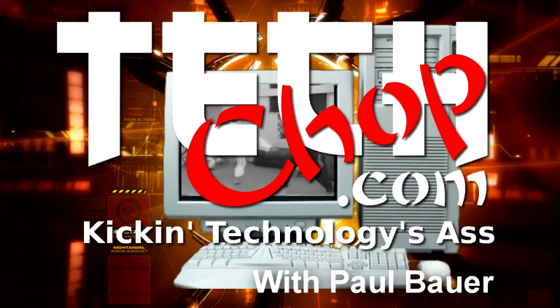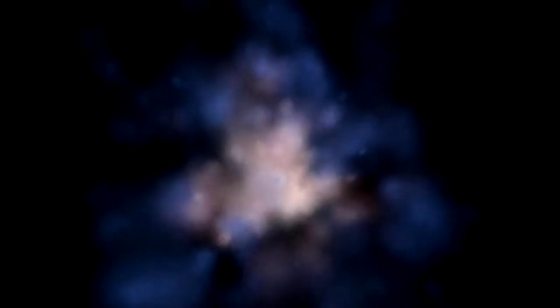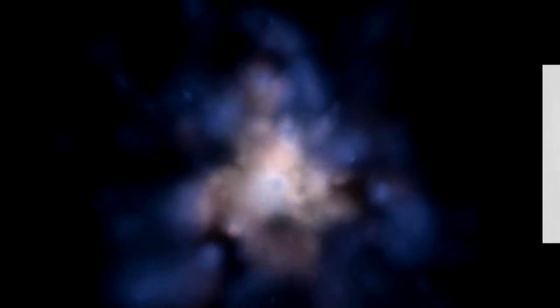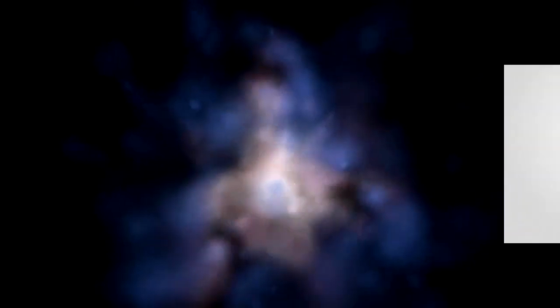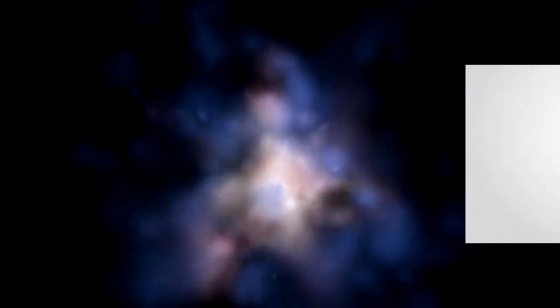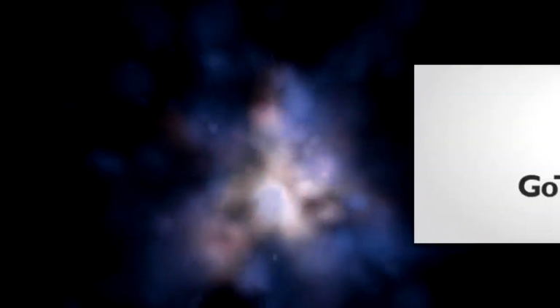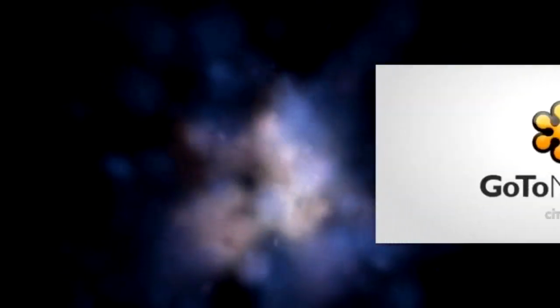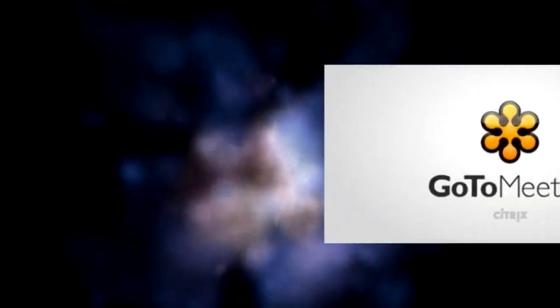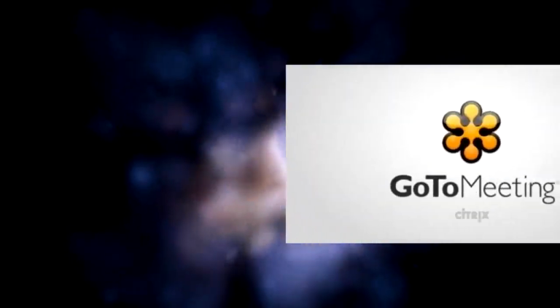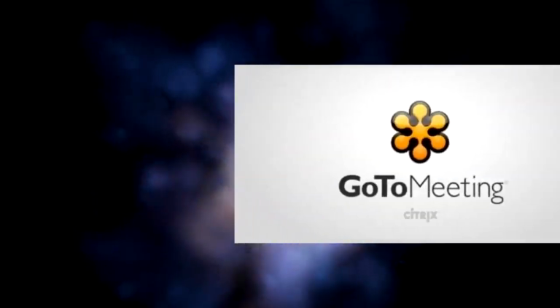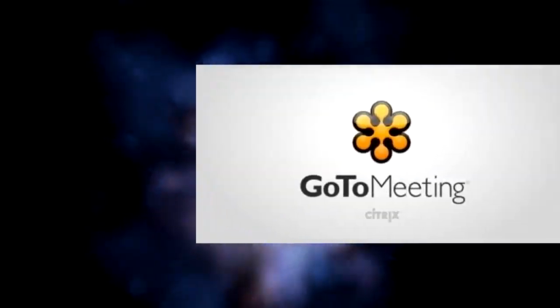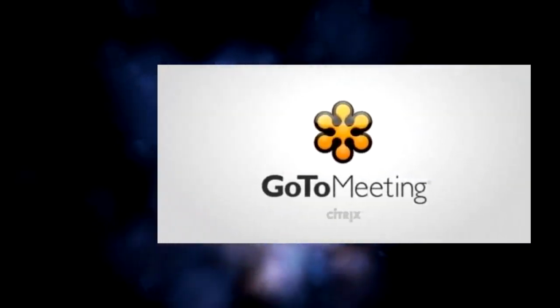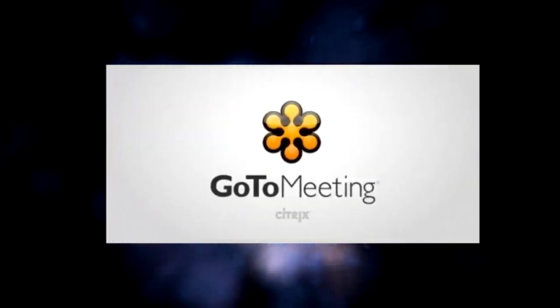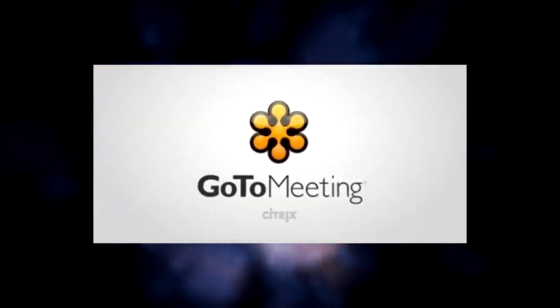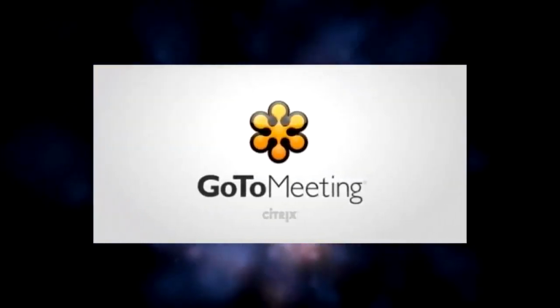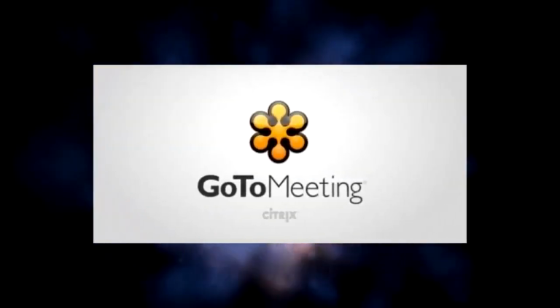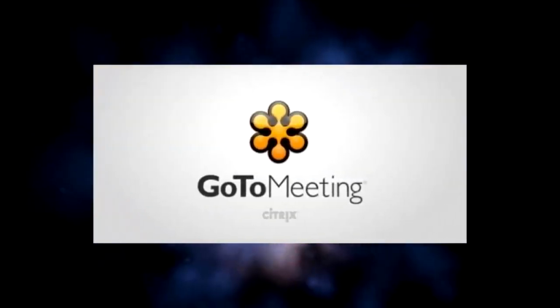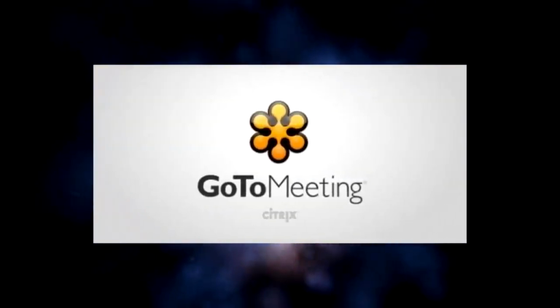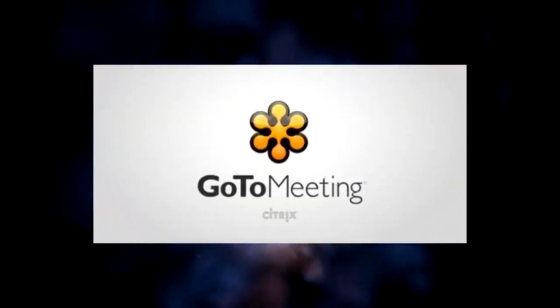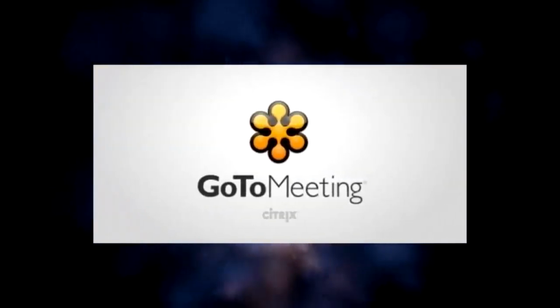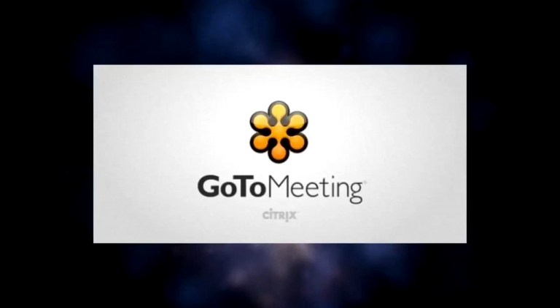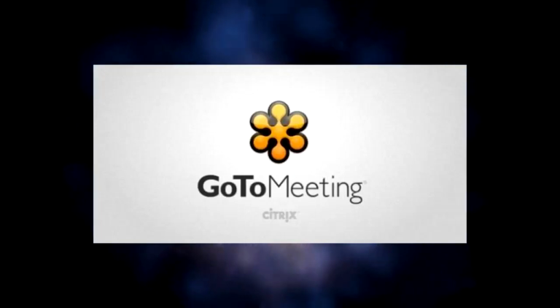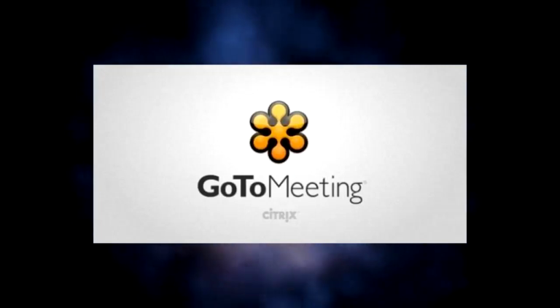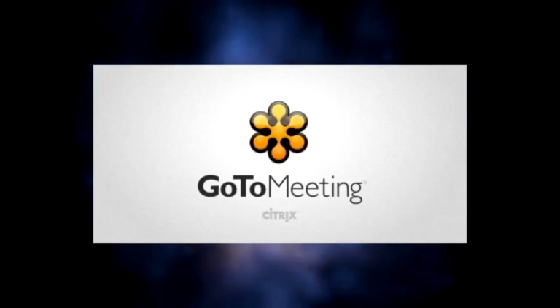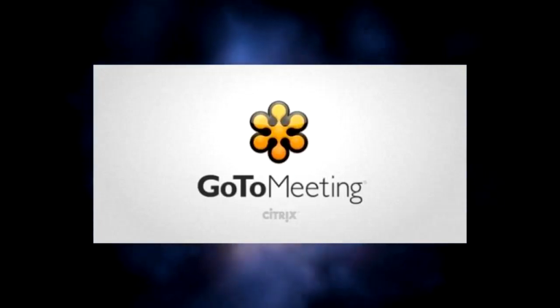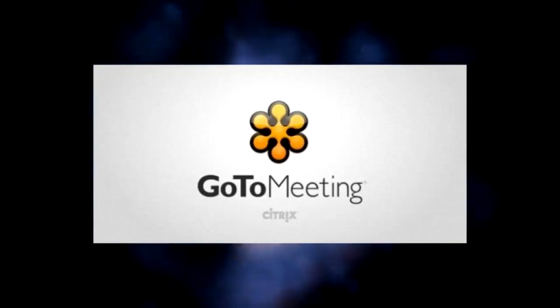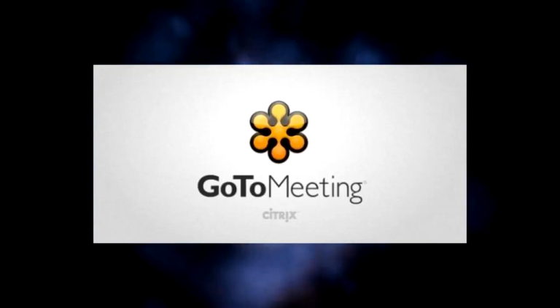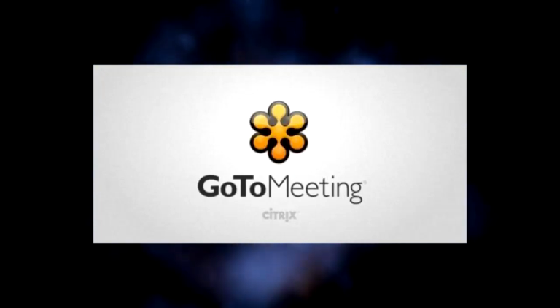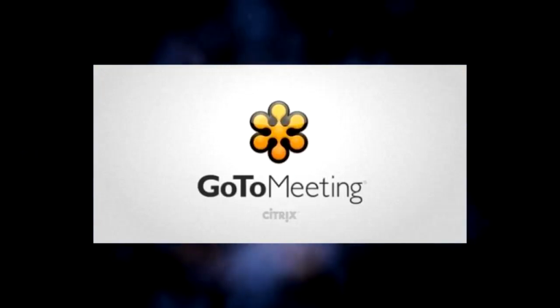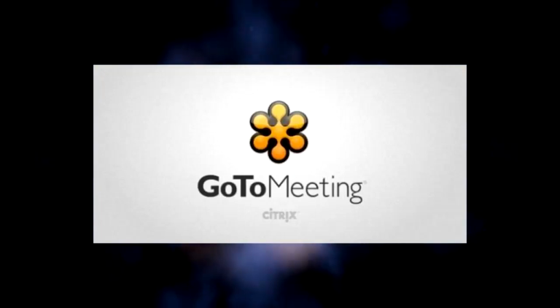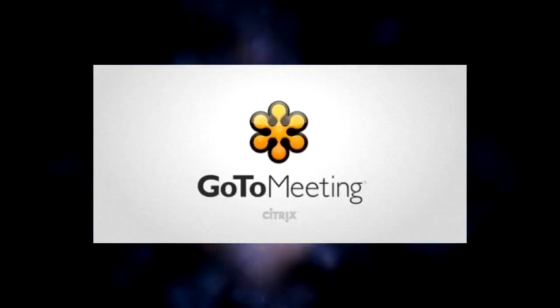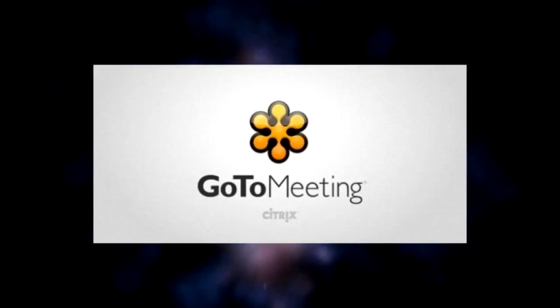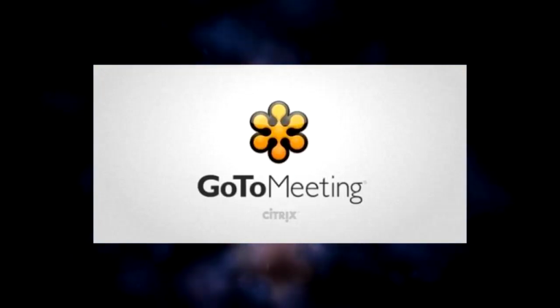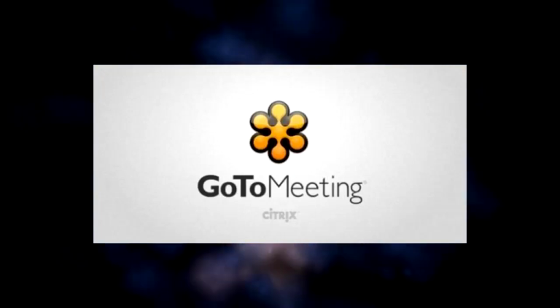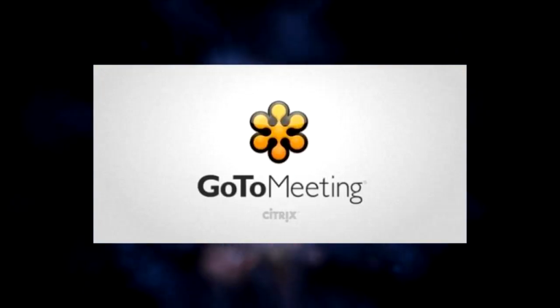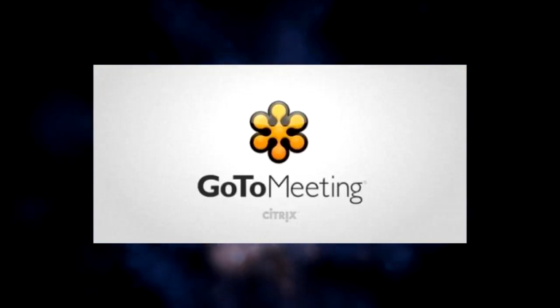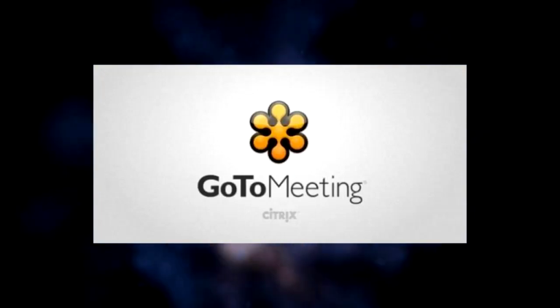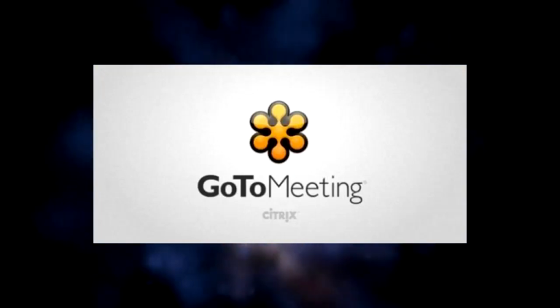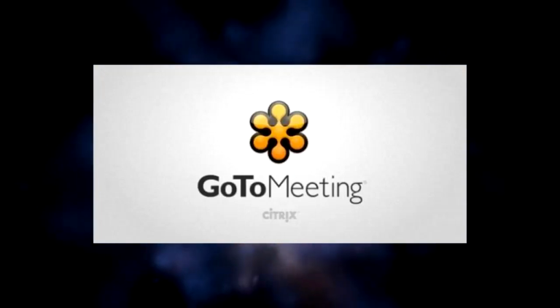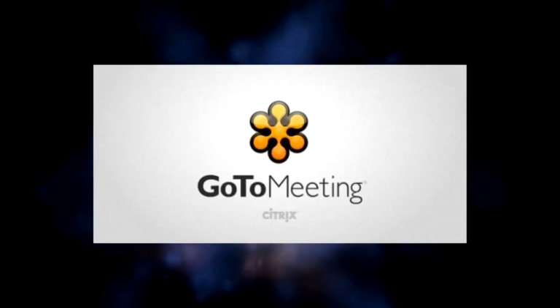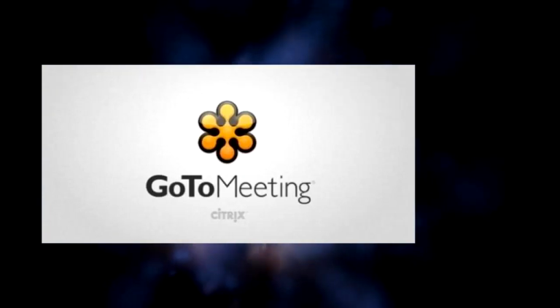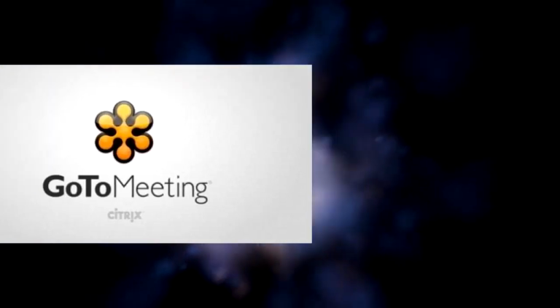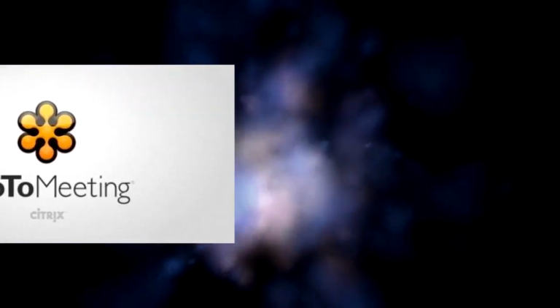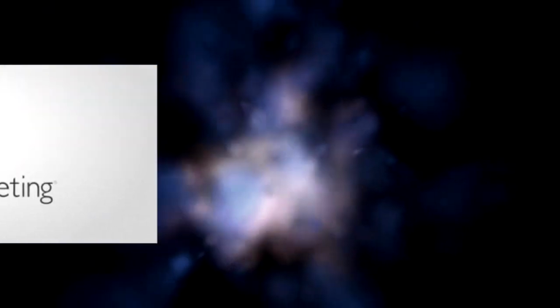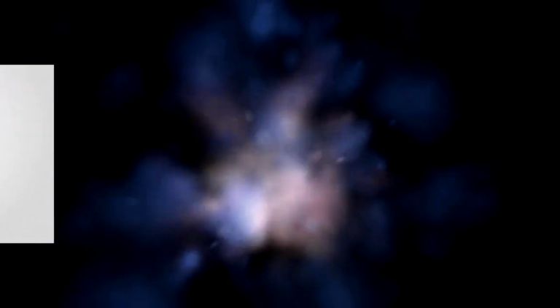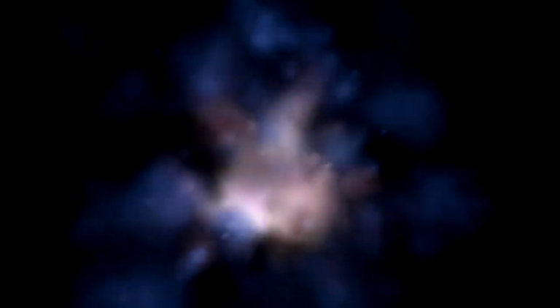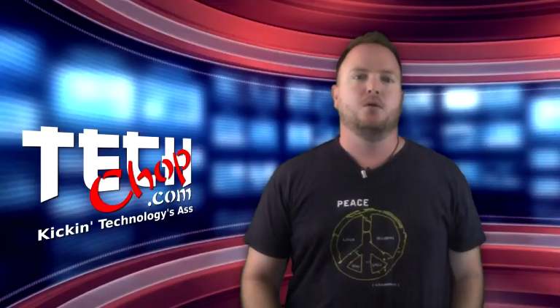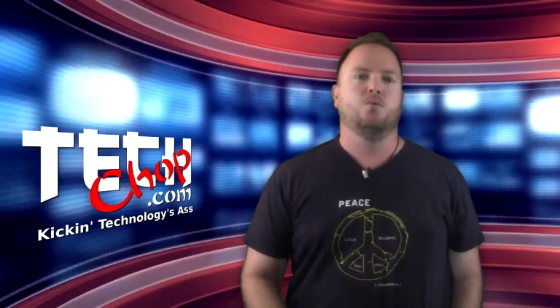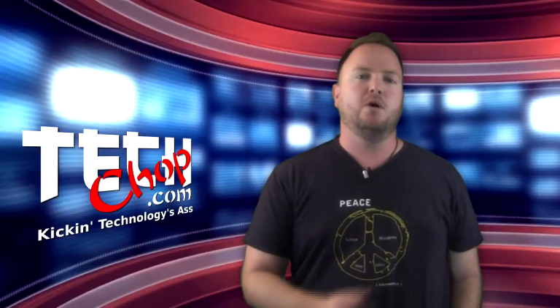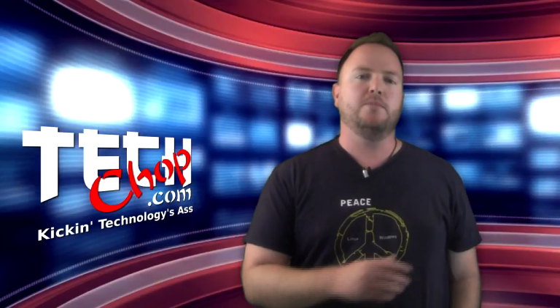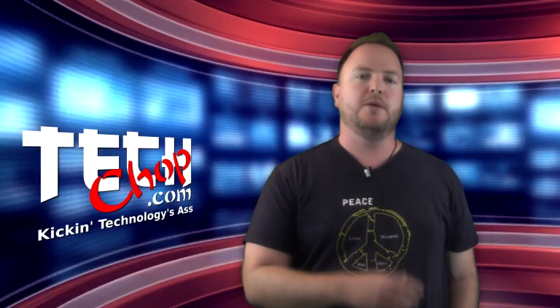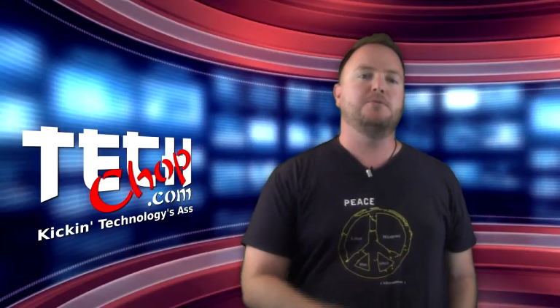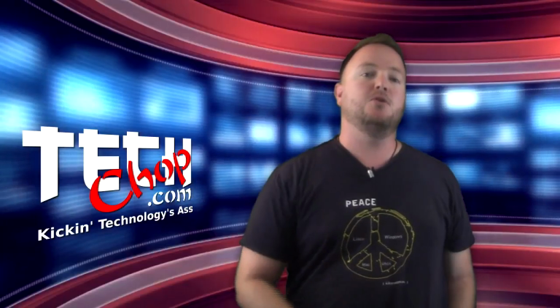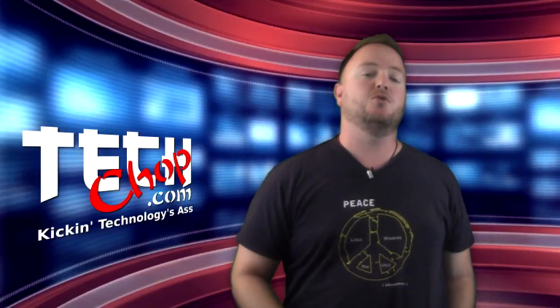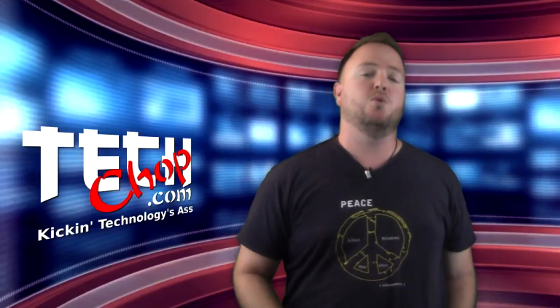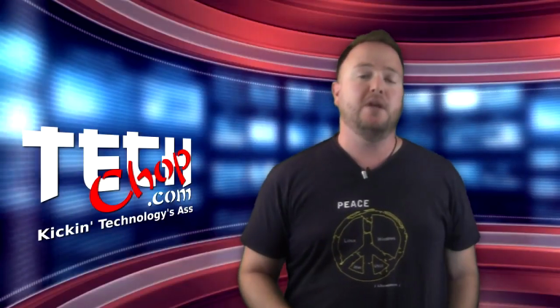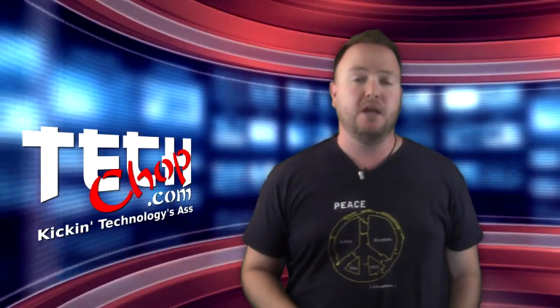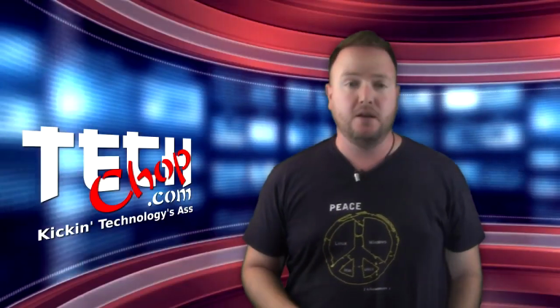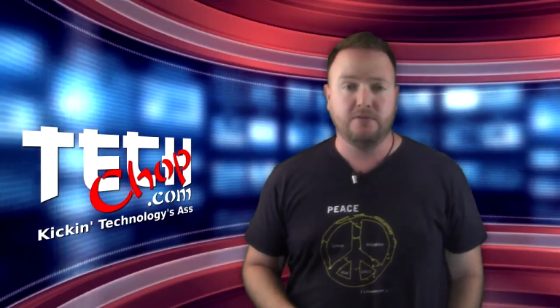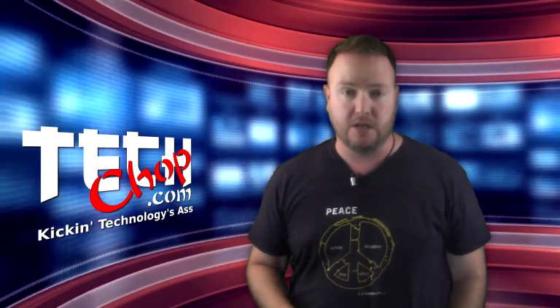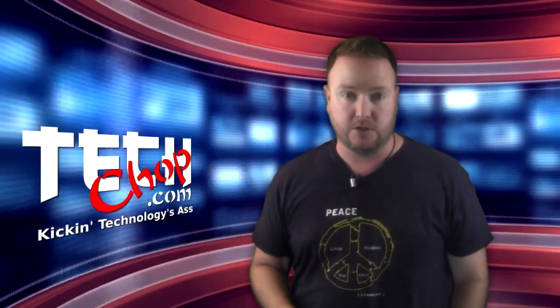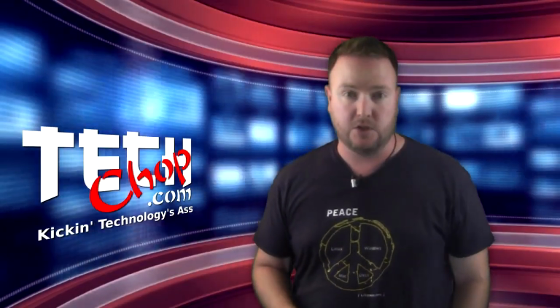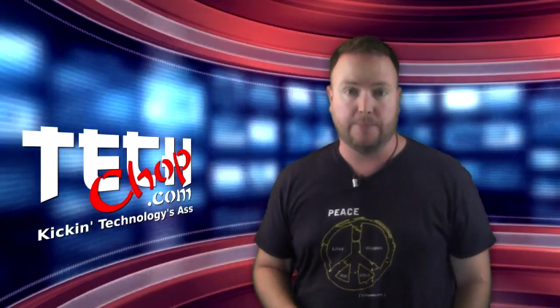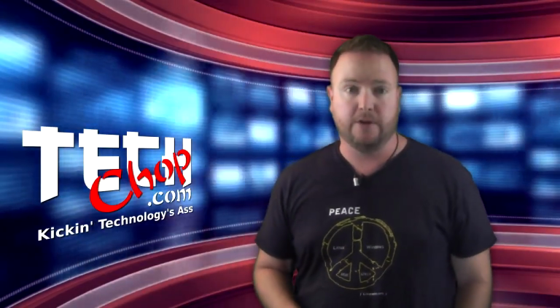This episode of TechChop is brought to you by GoToMeeting with HD Faces. Welcome to episode 28 of TechChop.